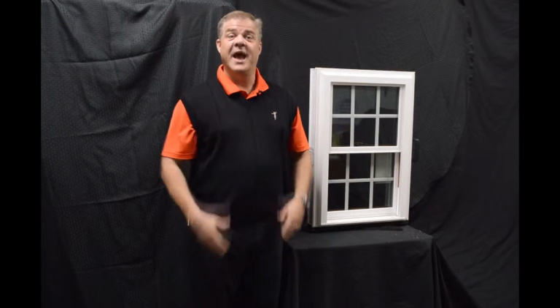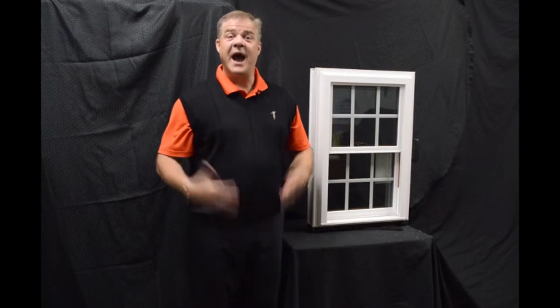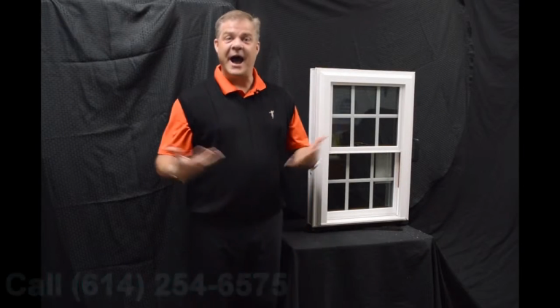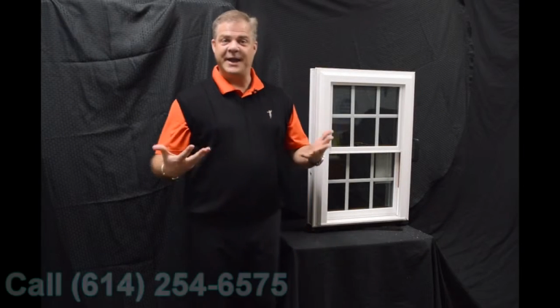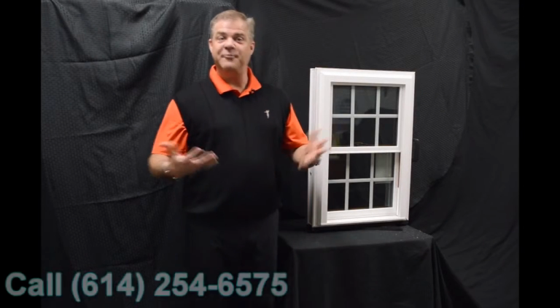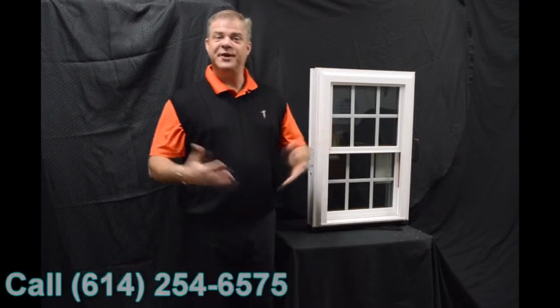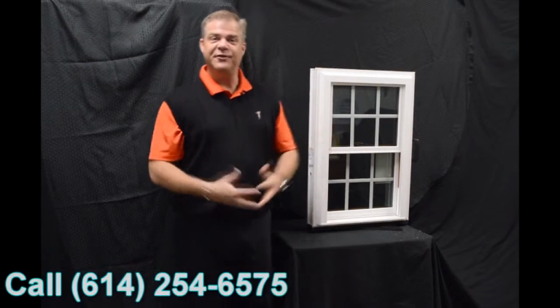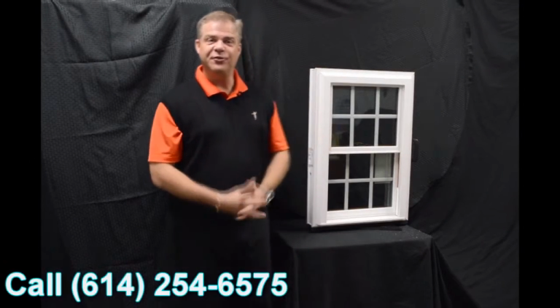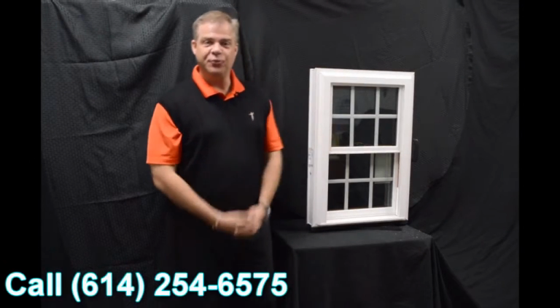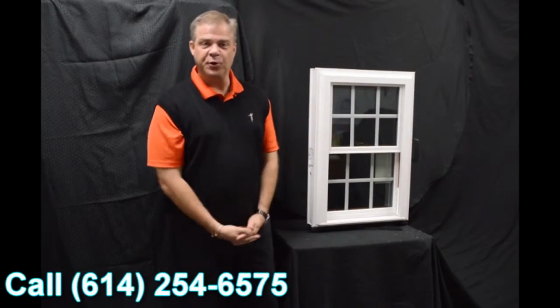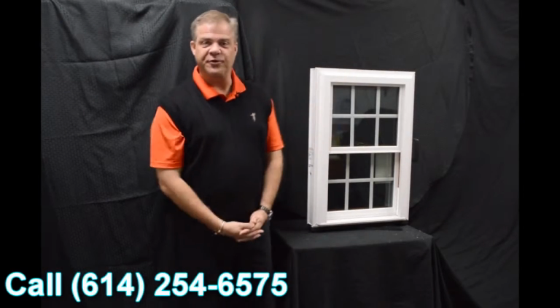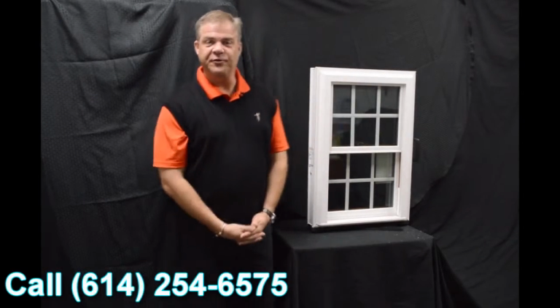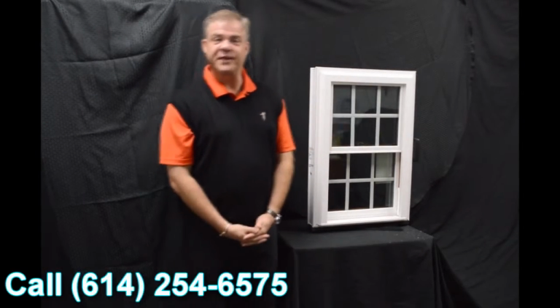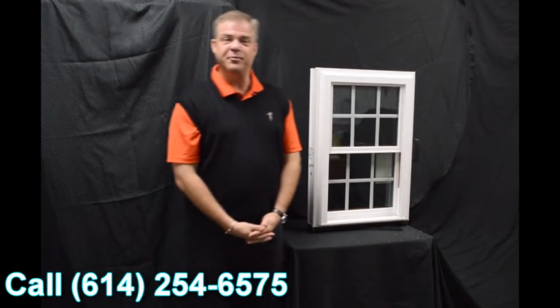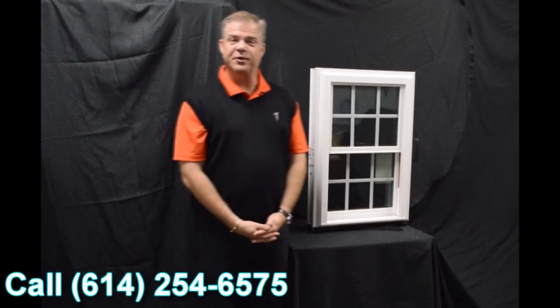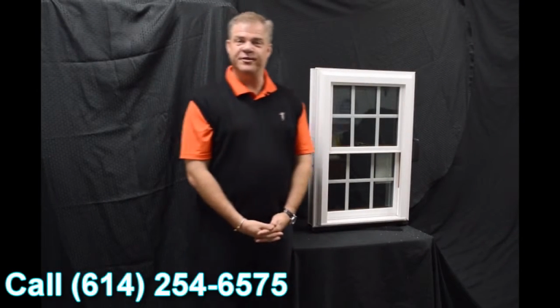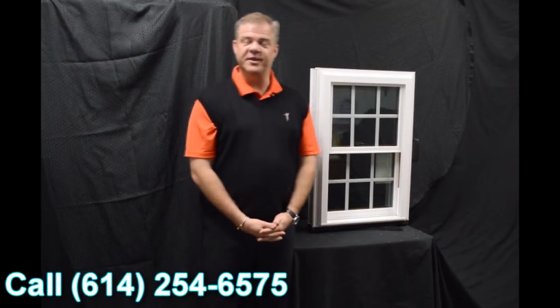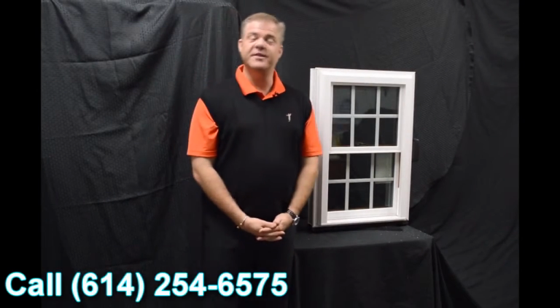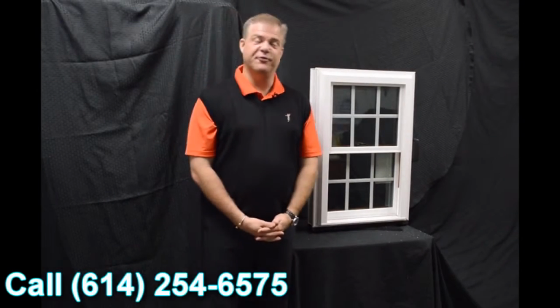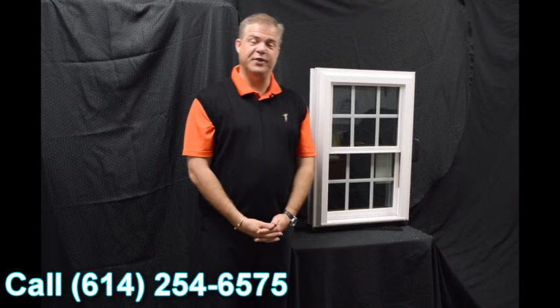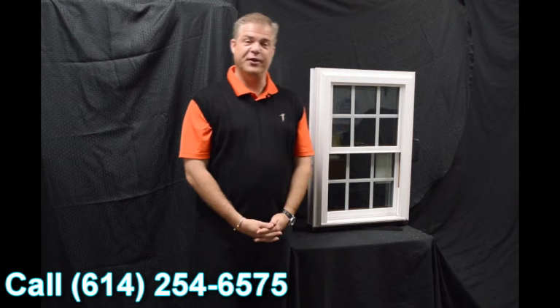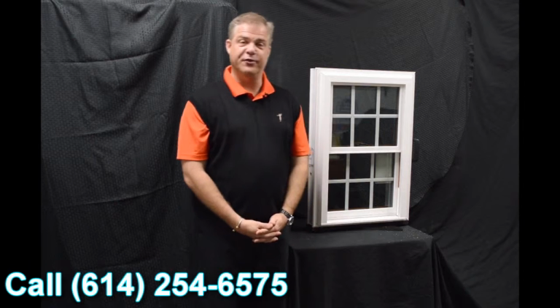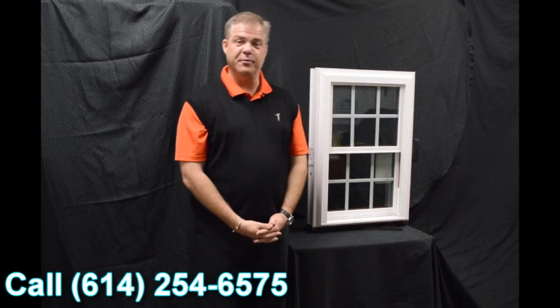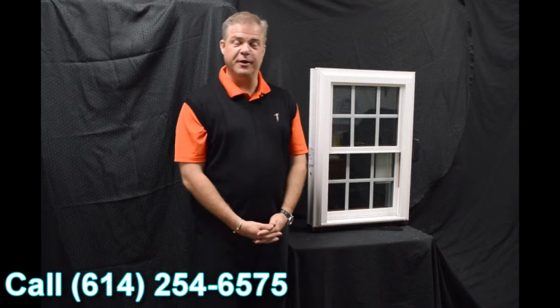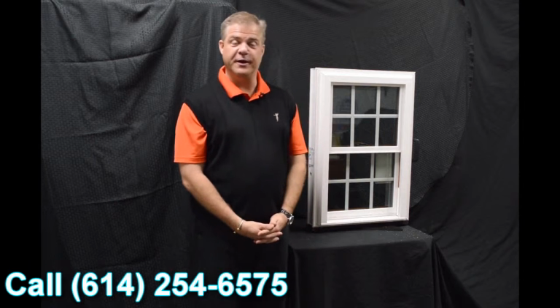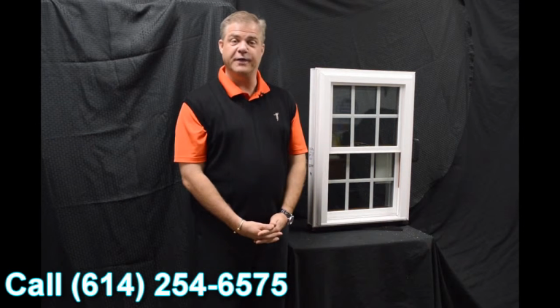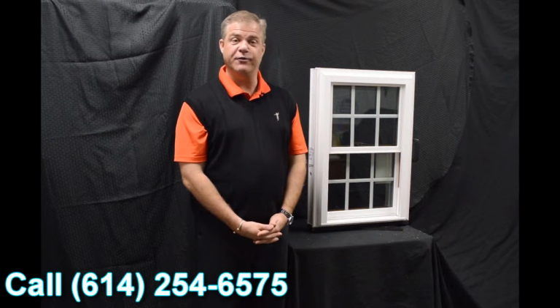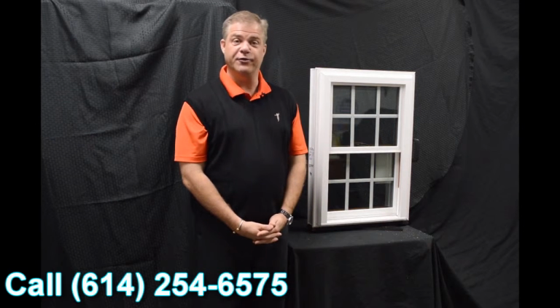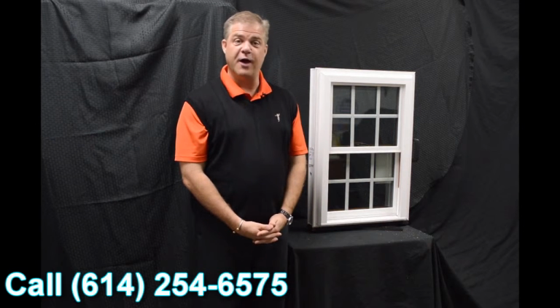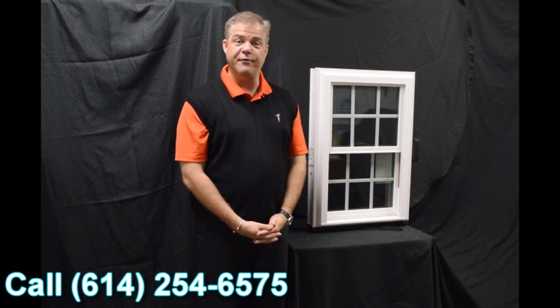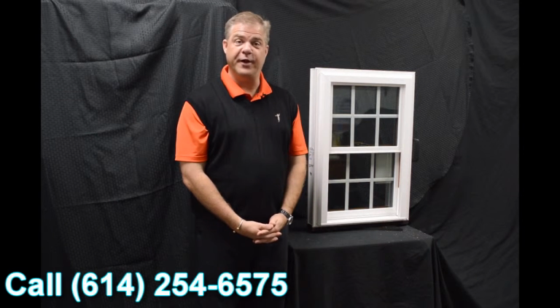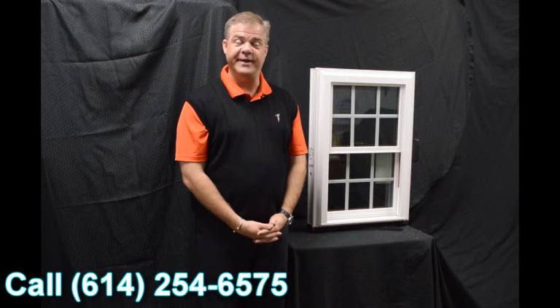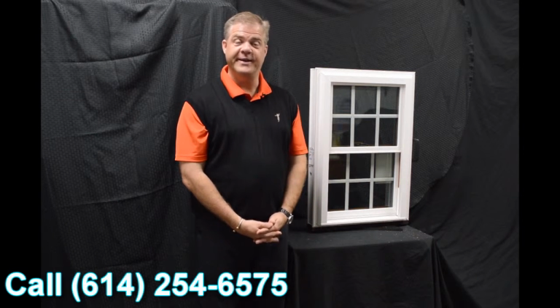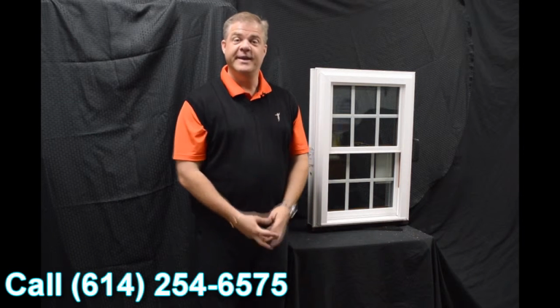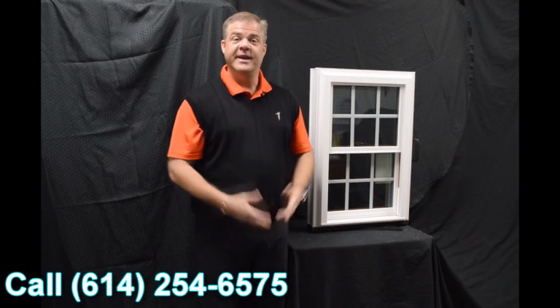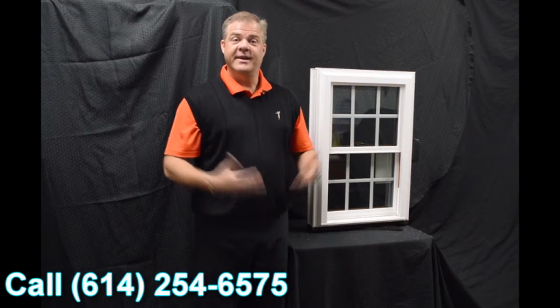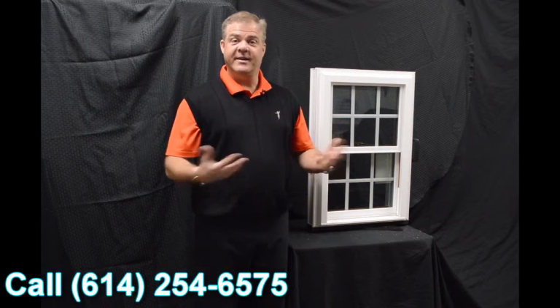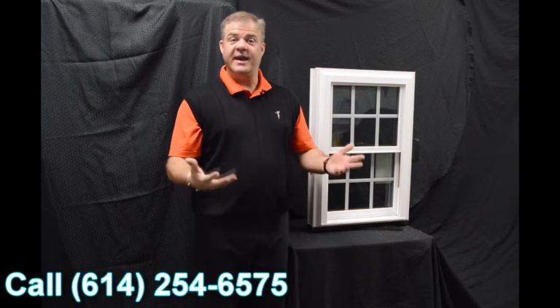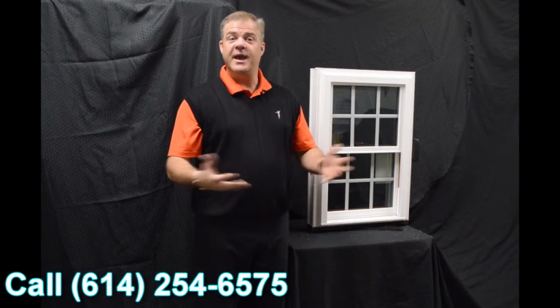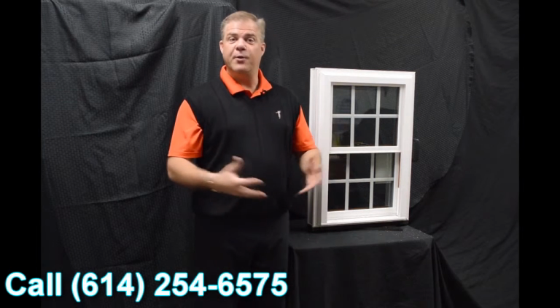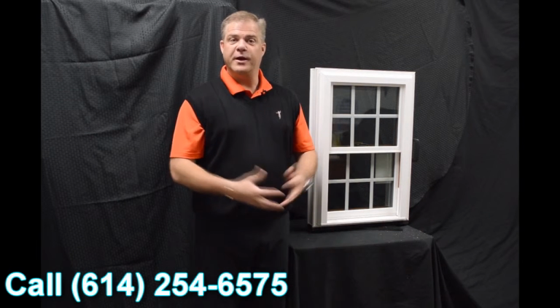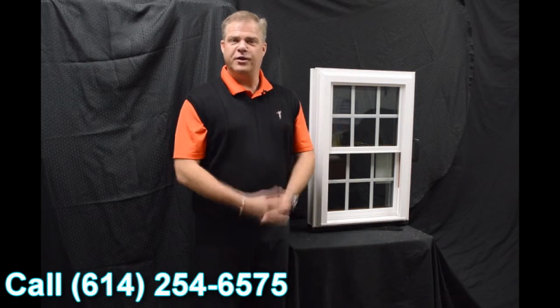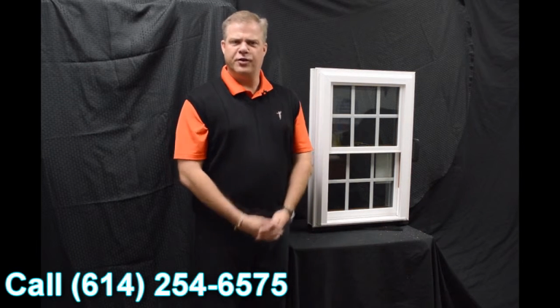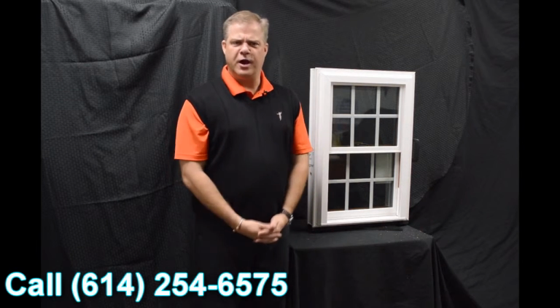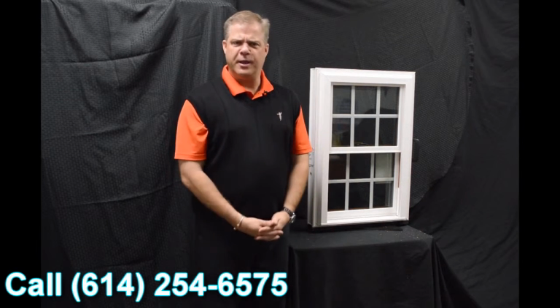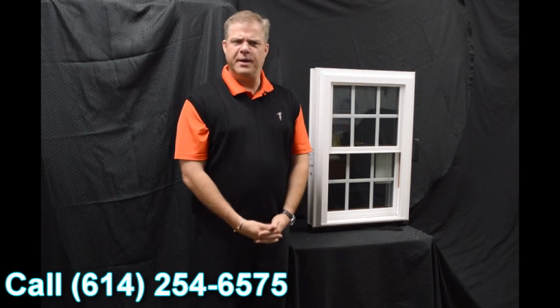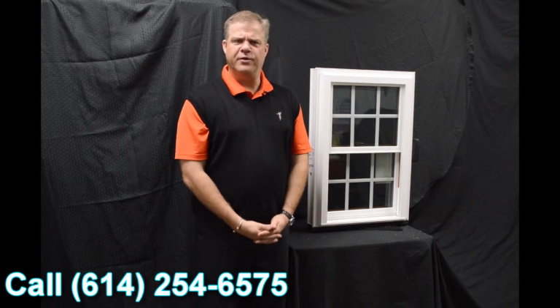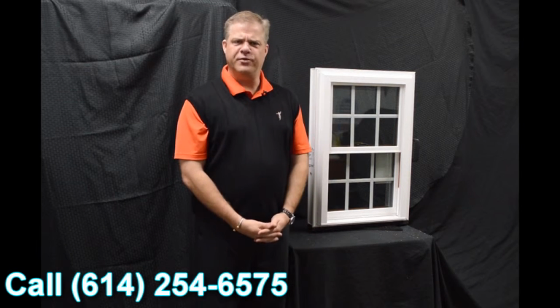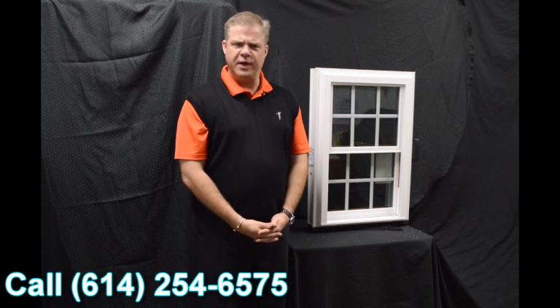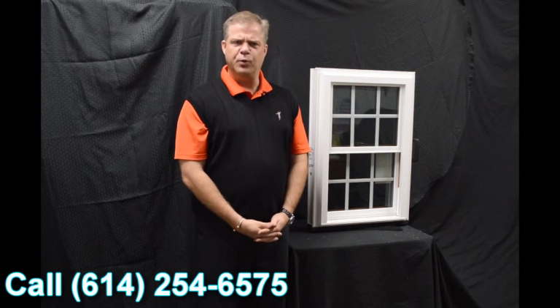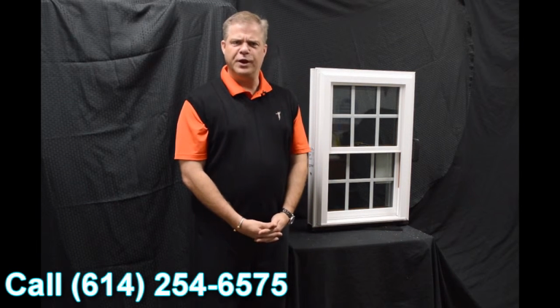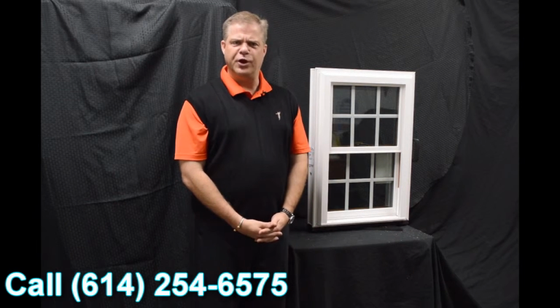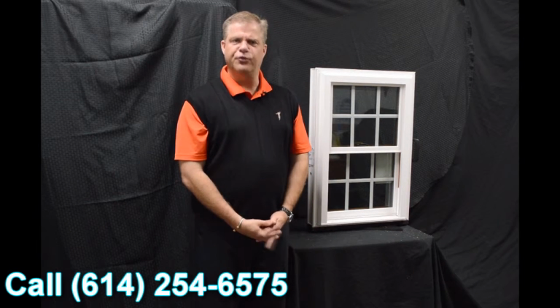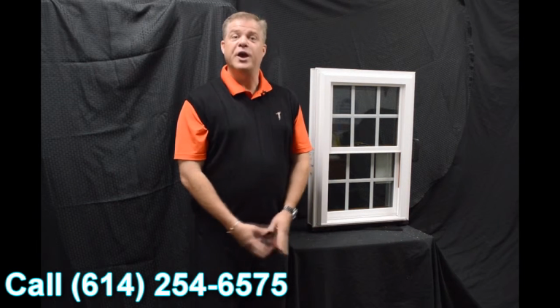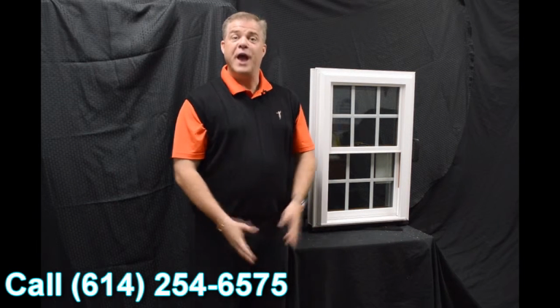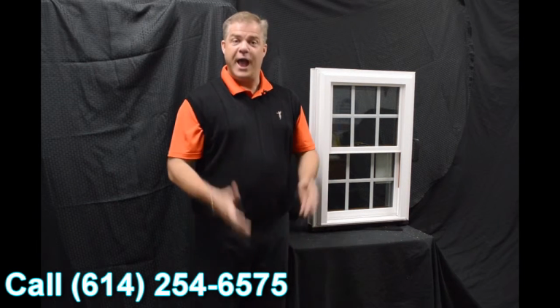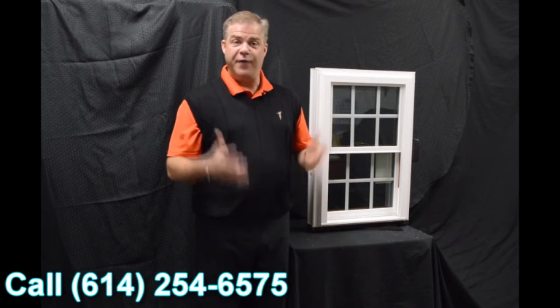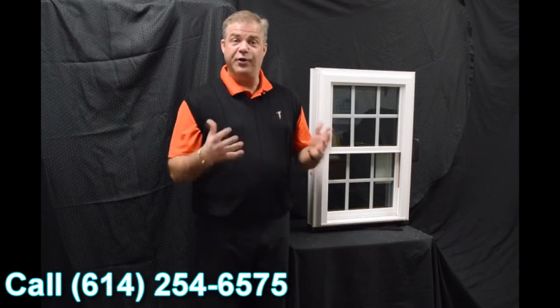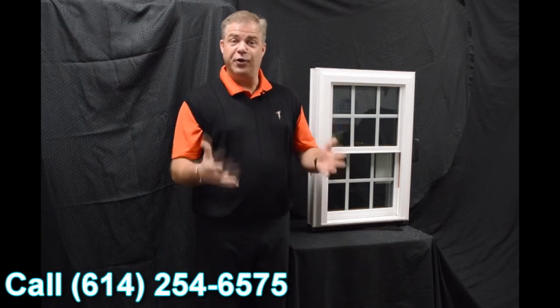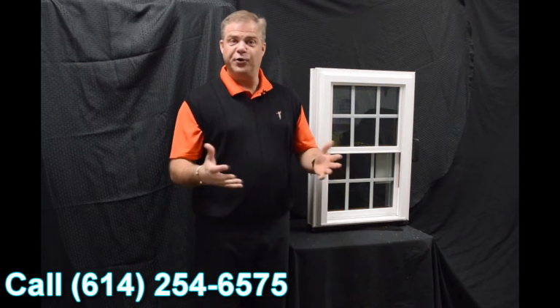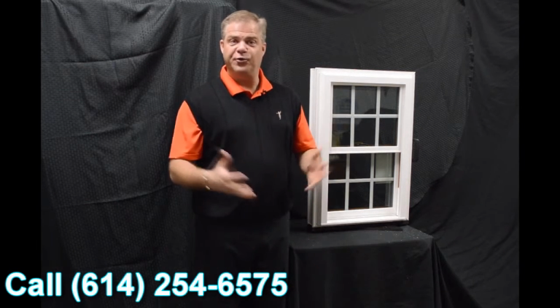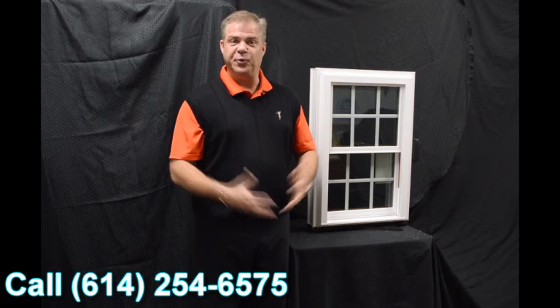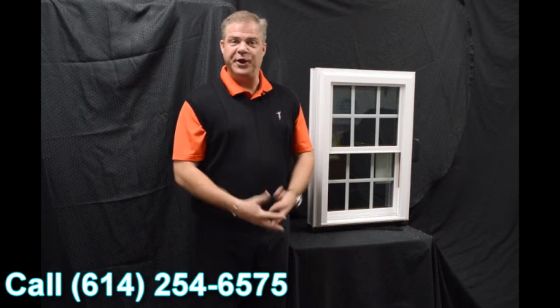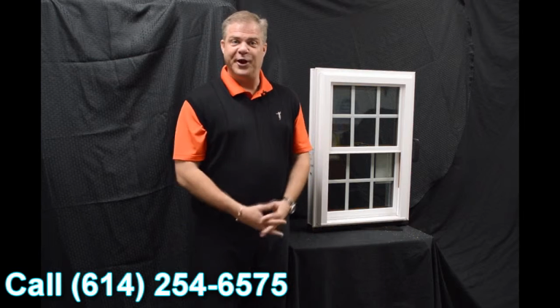Hi, I'm Tyson Schwartz, Vice President of Sales and Marketing for Softlight. Today I wanted to talk about Zen windows and the Lotus window.